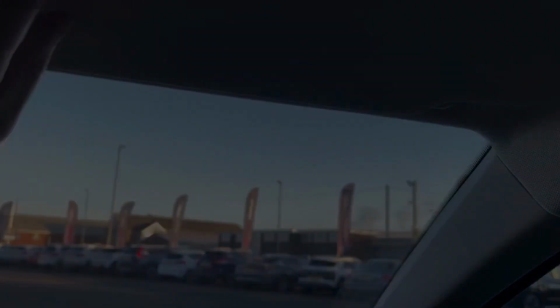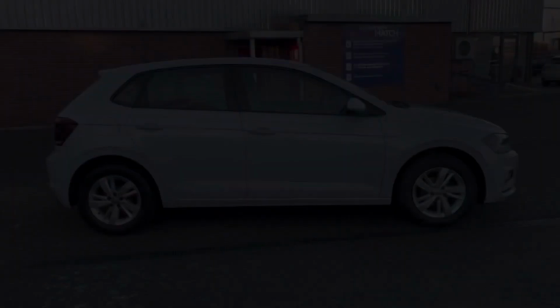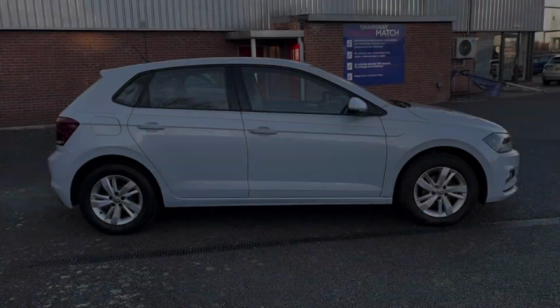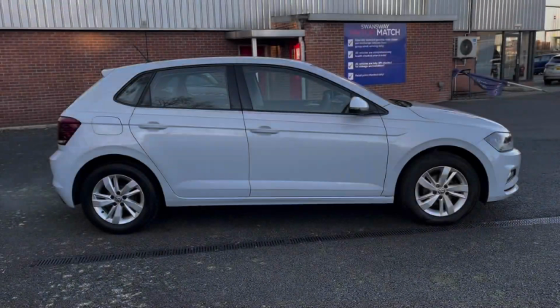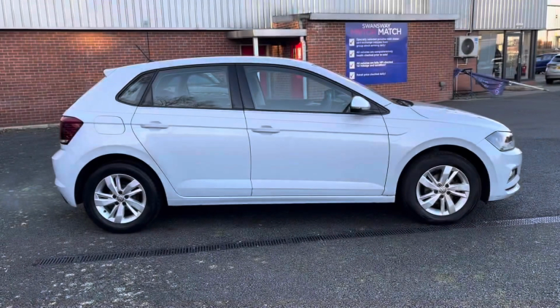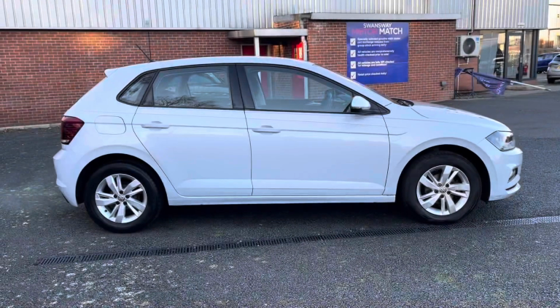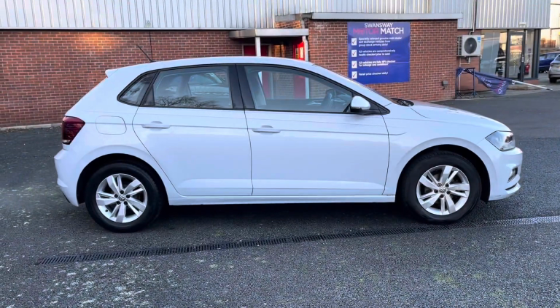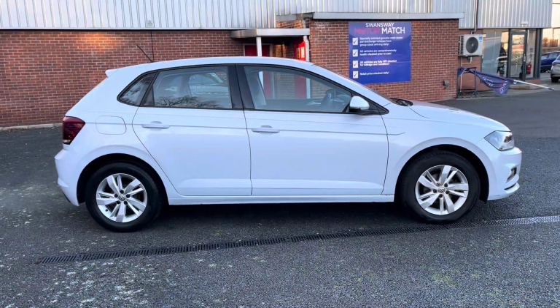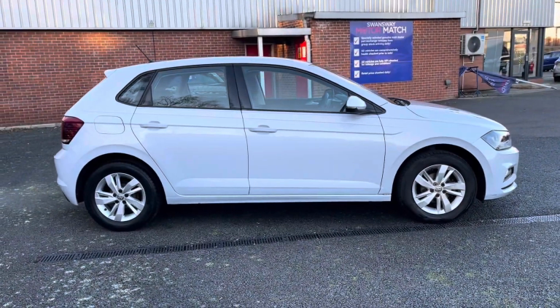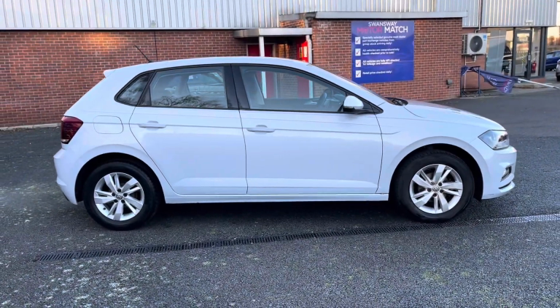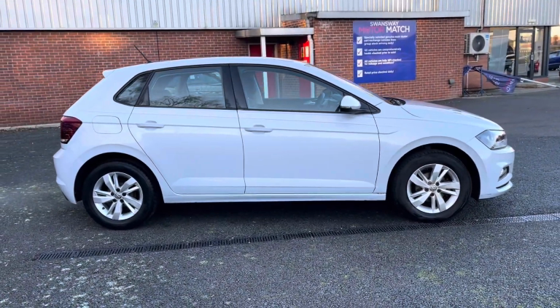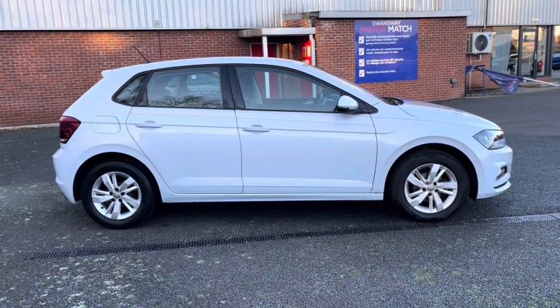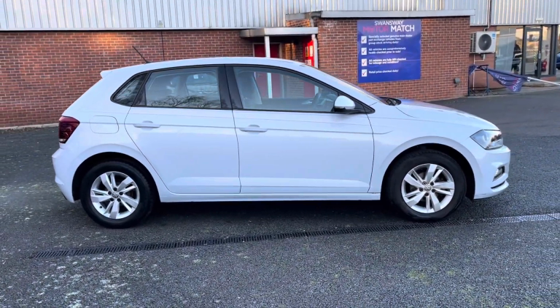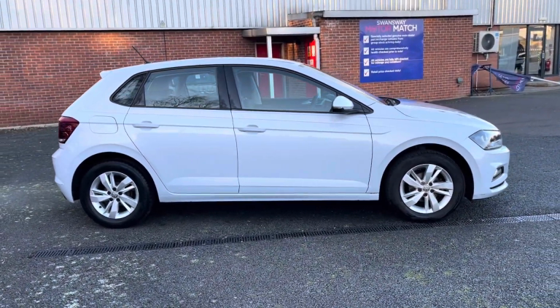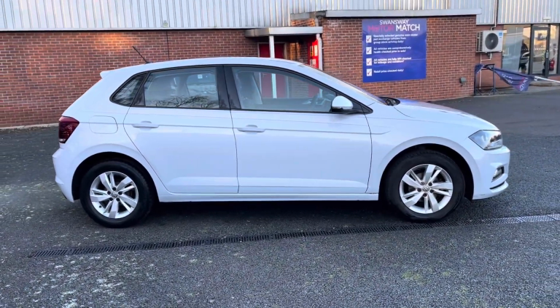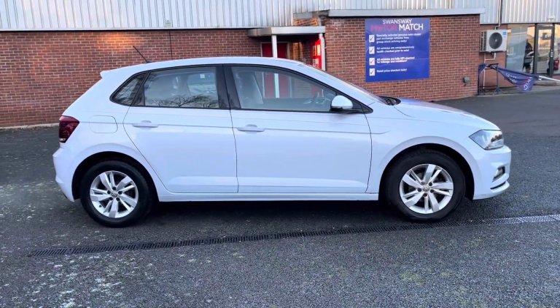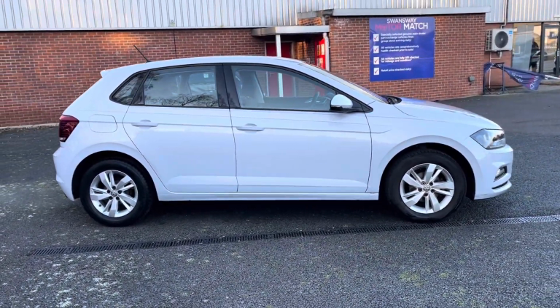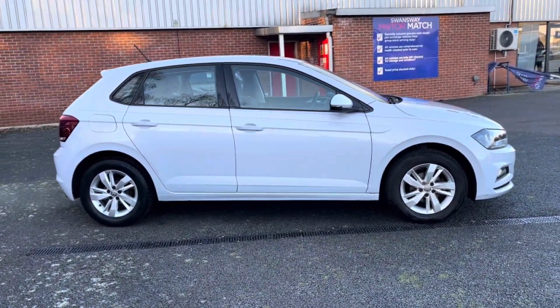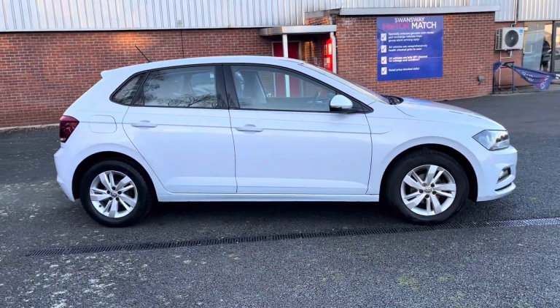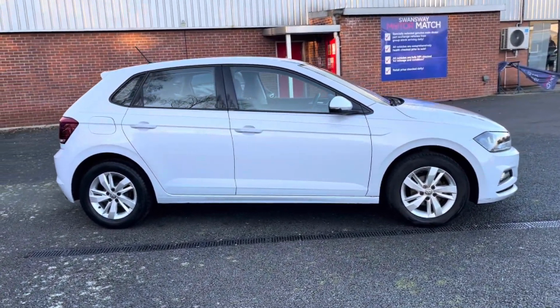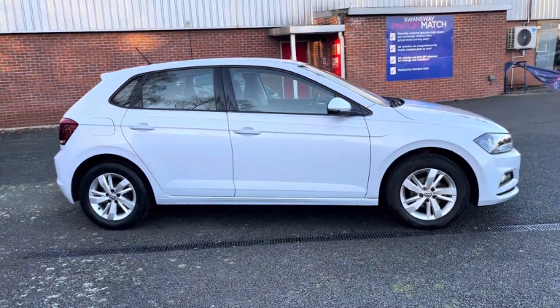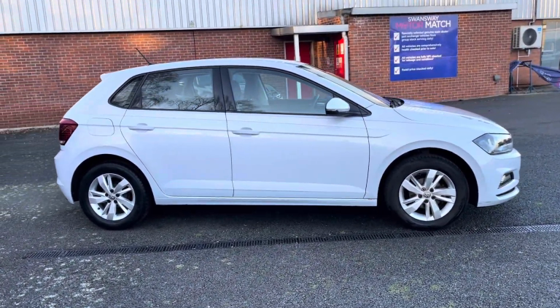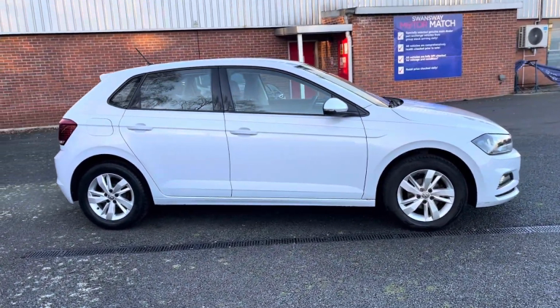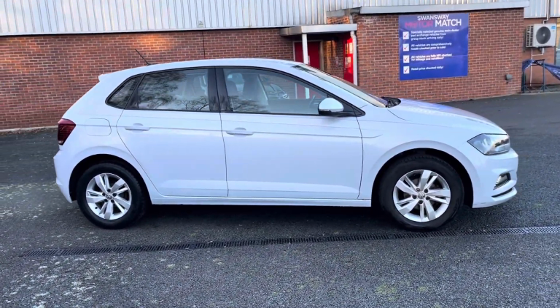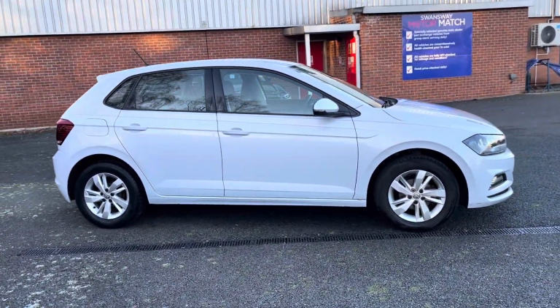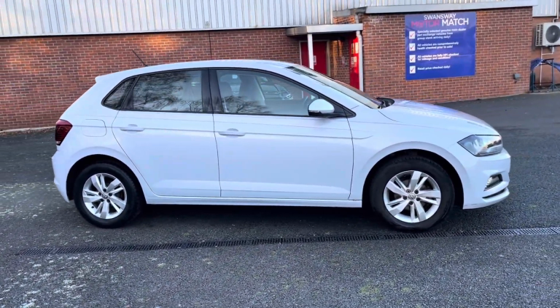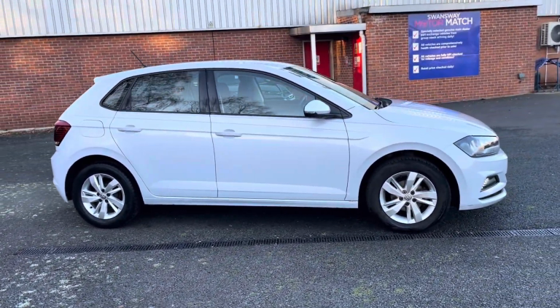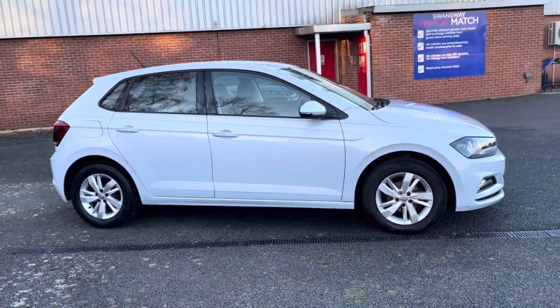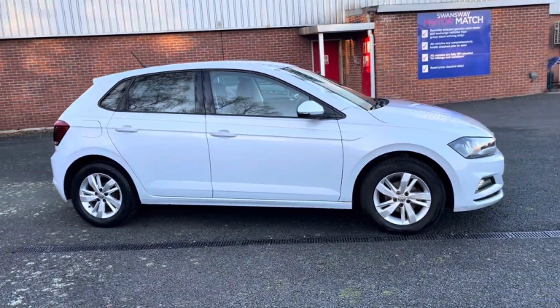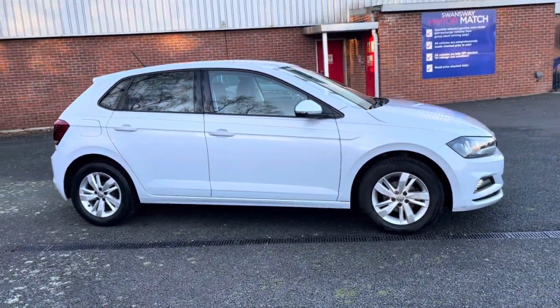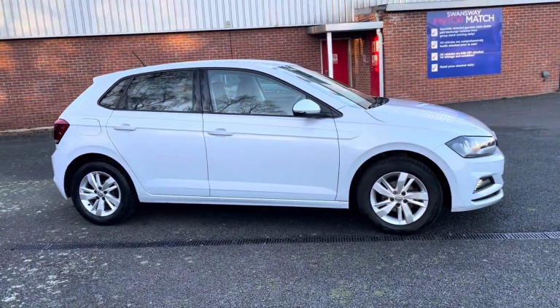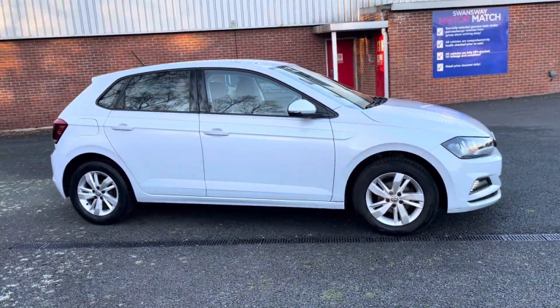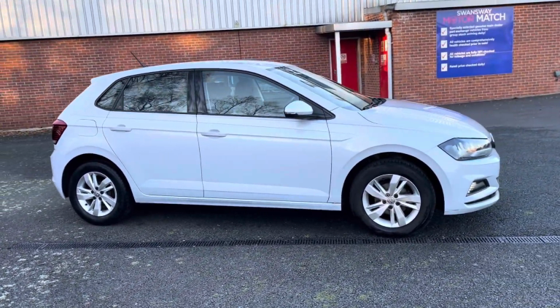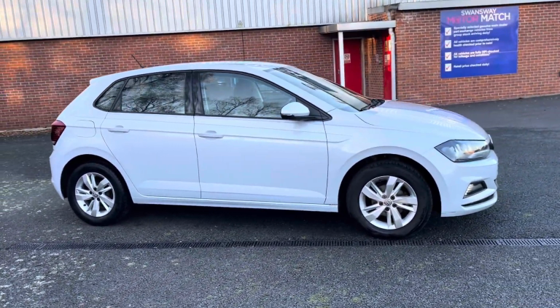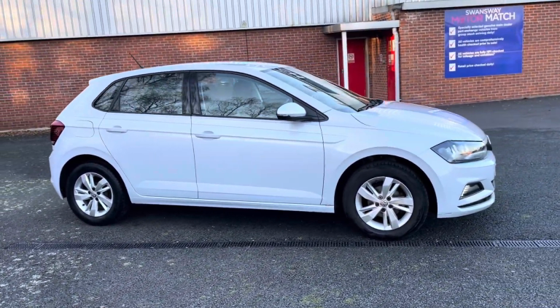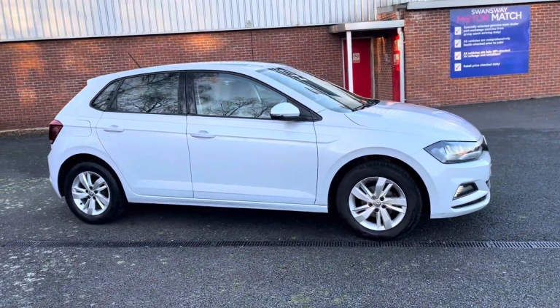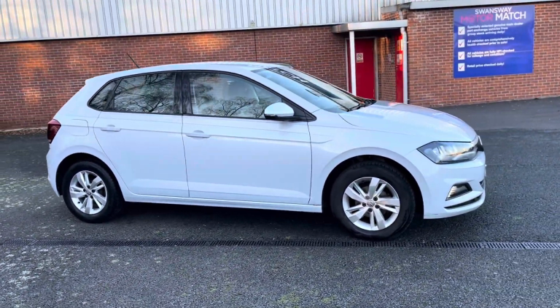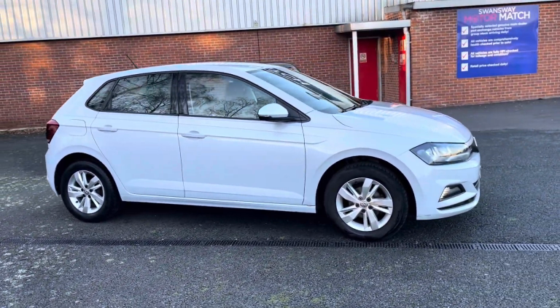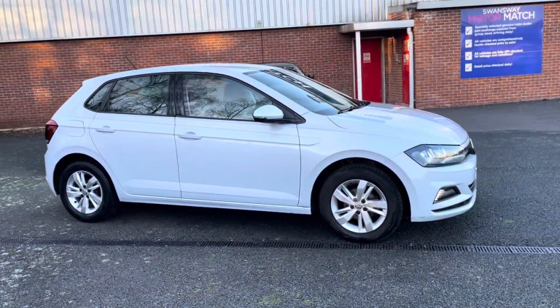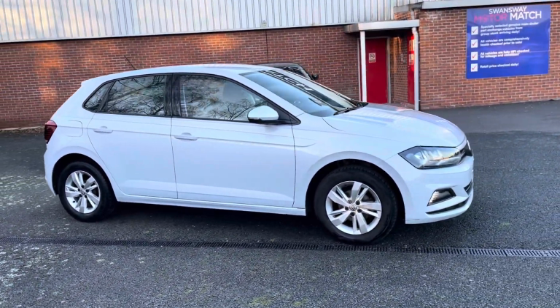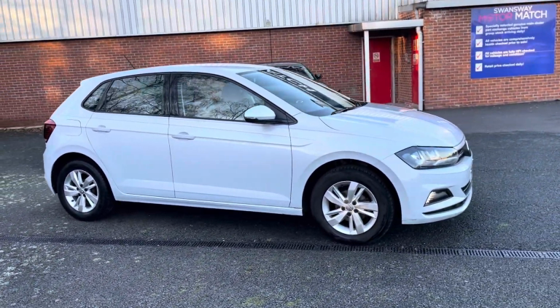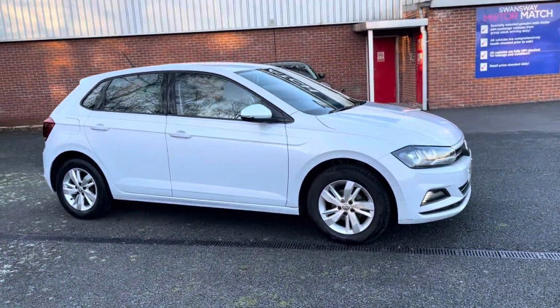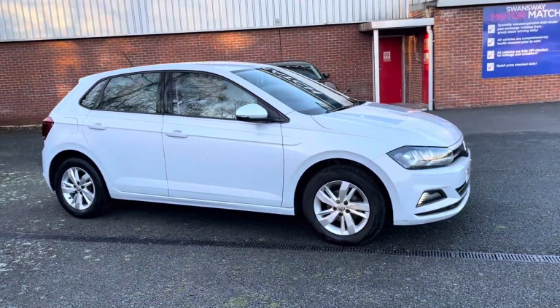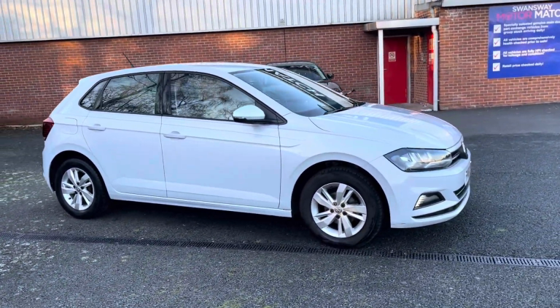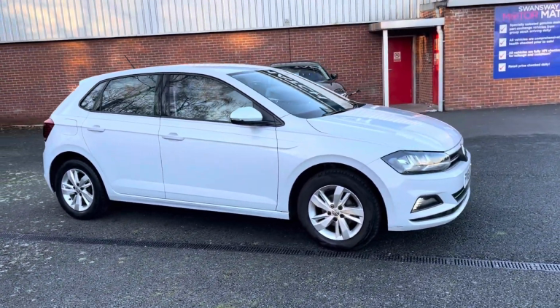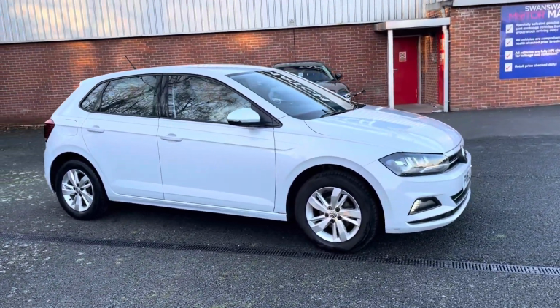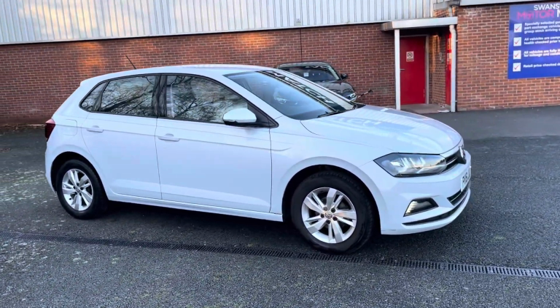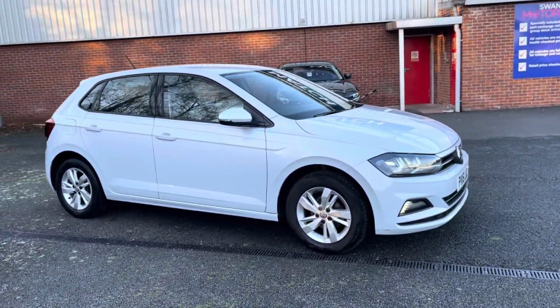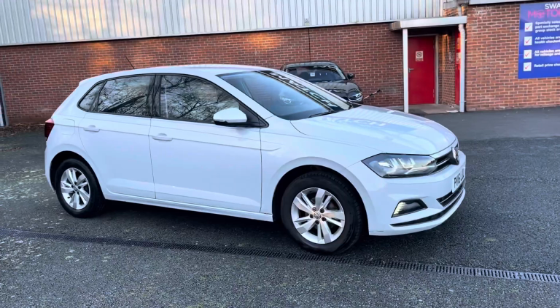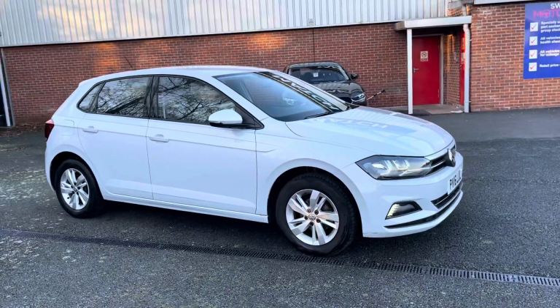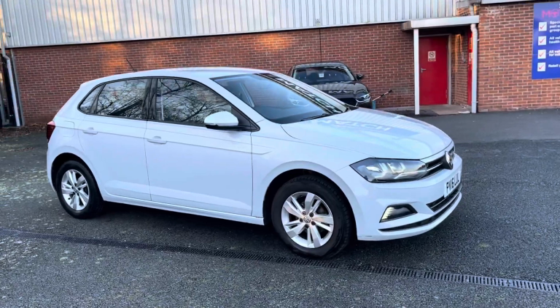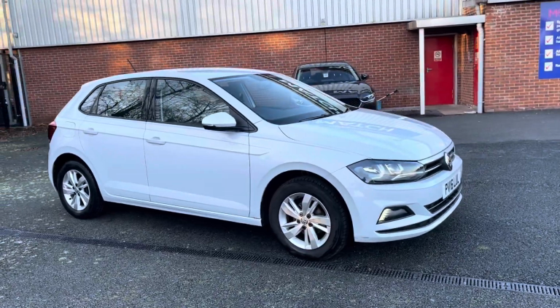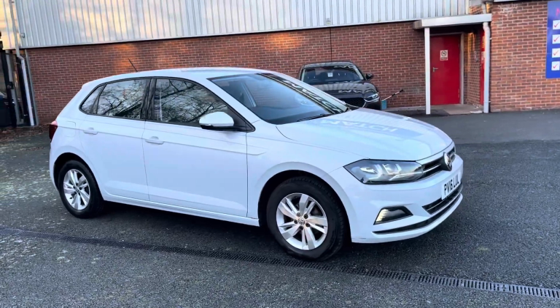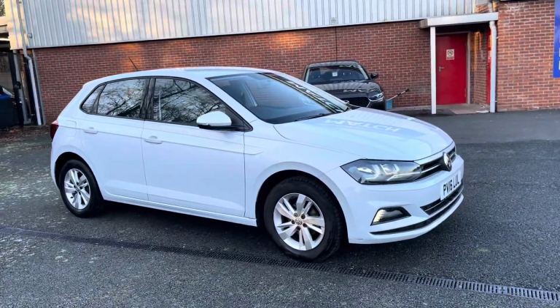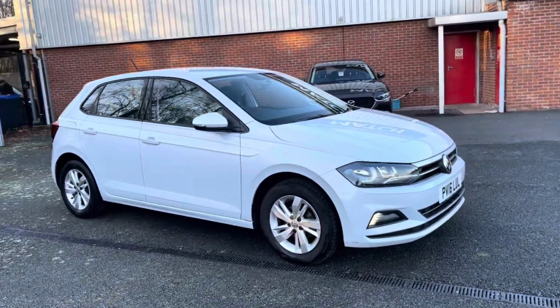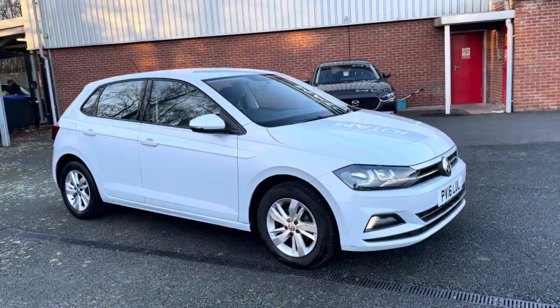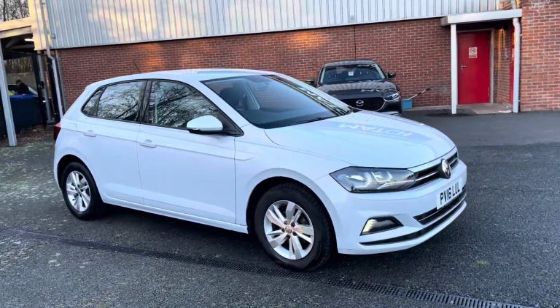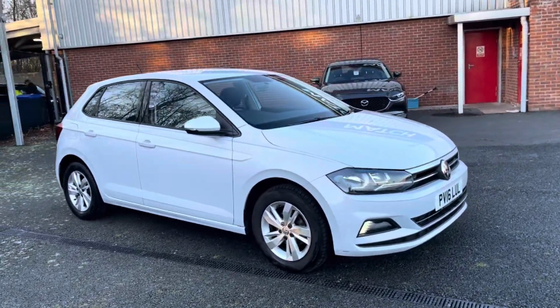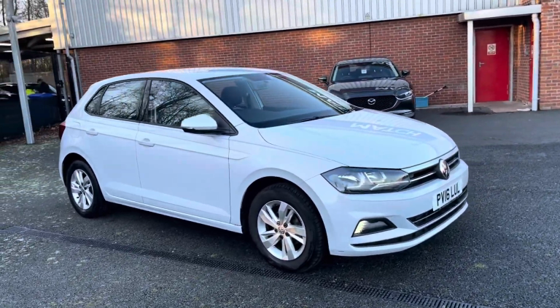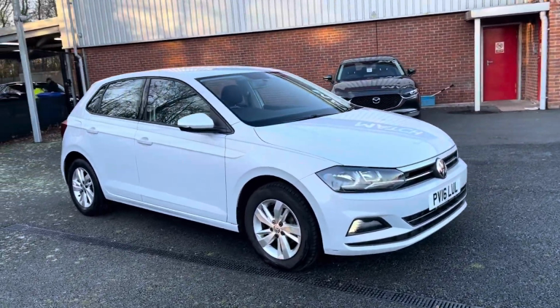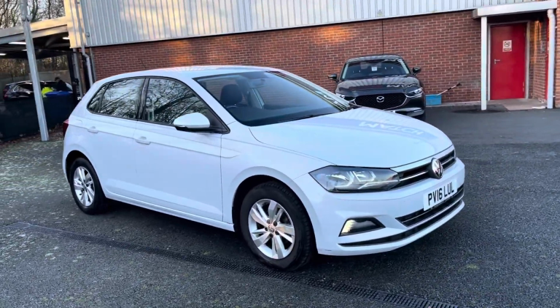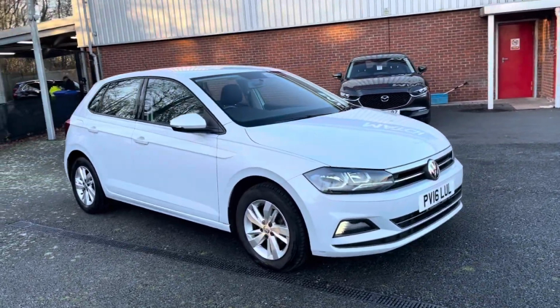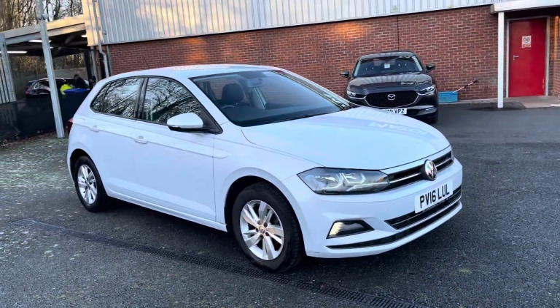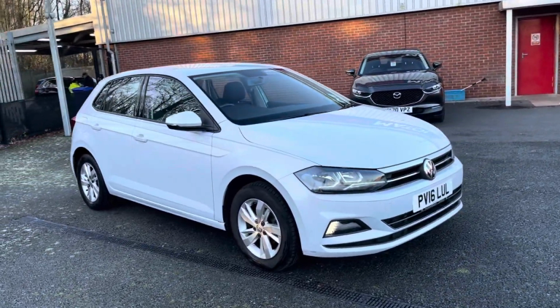For more information on this vehicle or to book a test drive, feel free to call us on 01204 828 616.